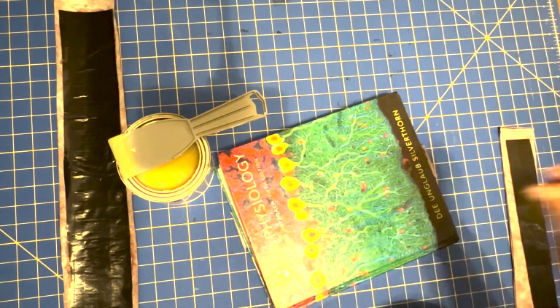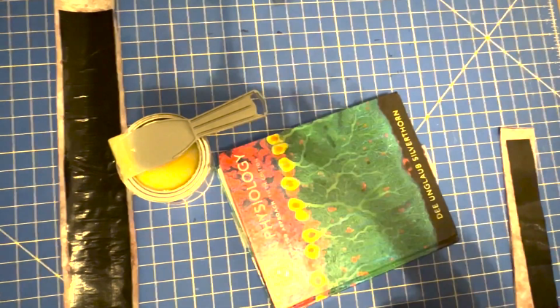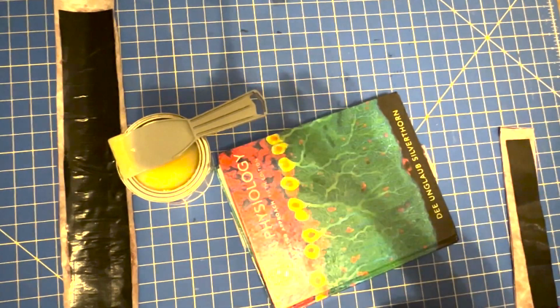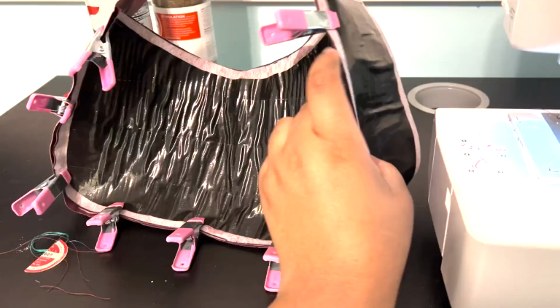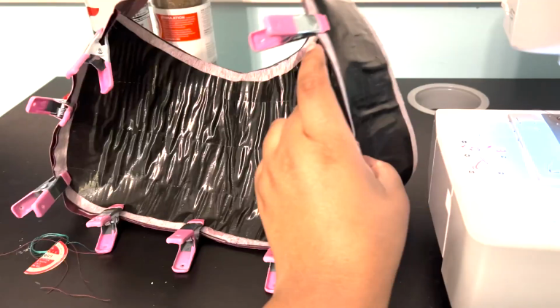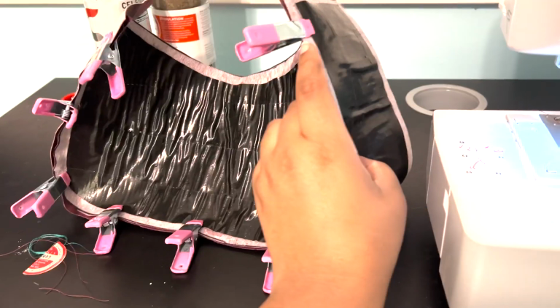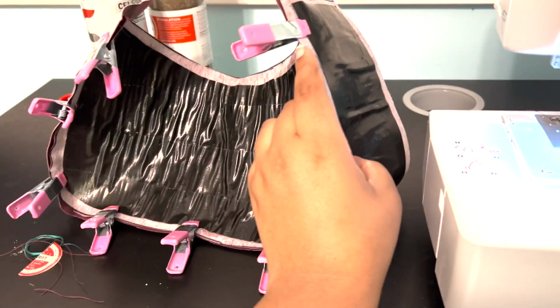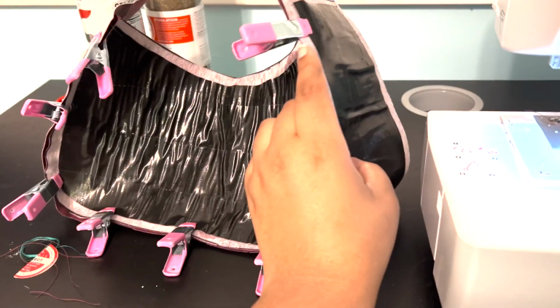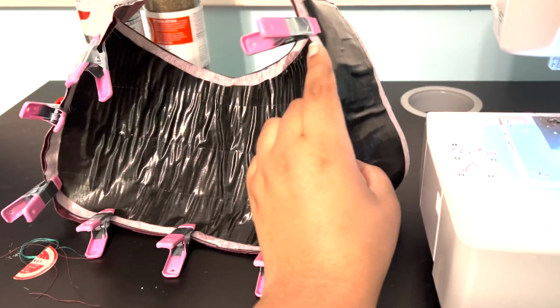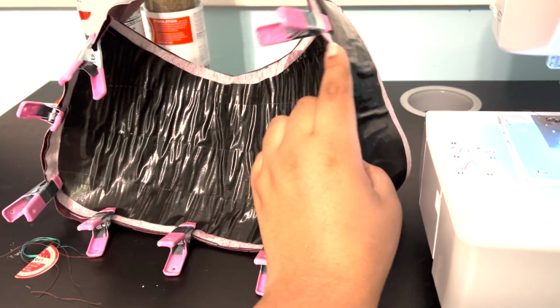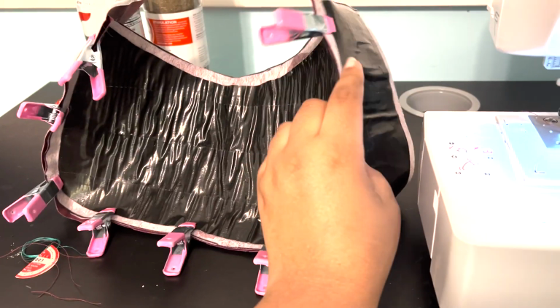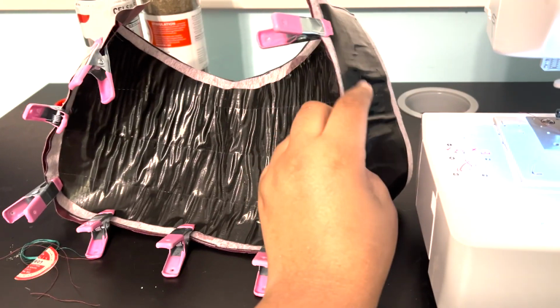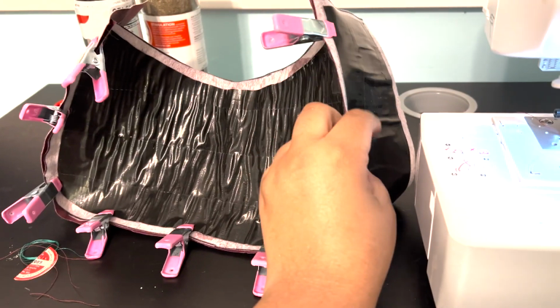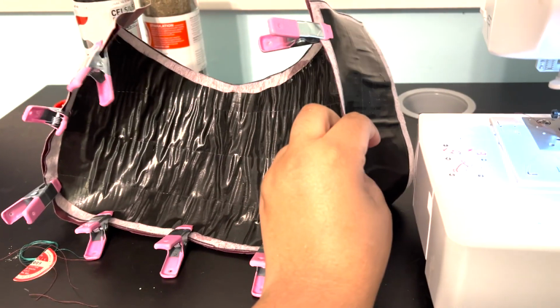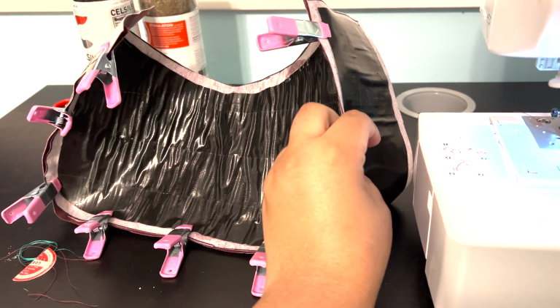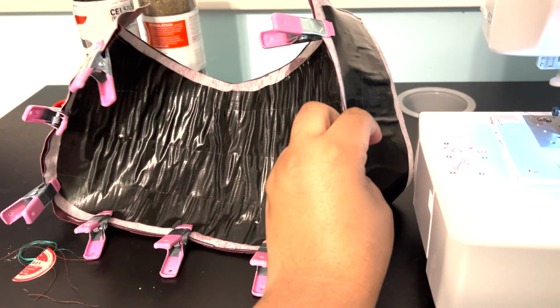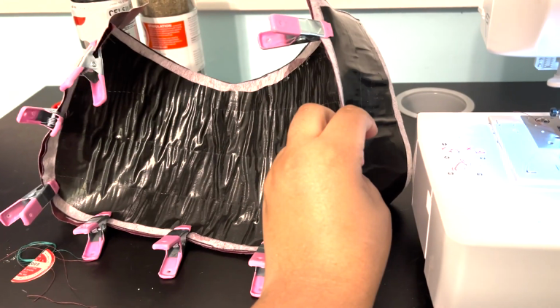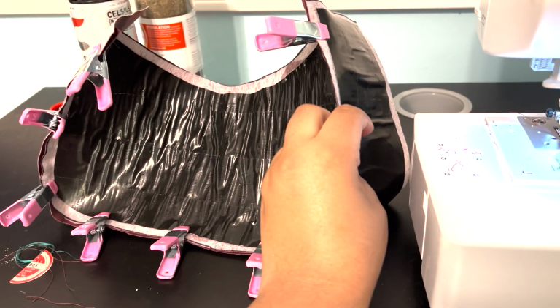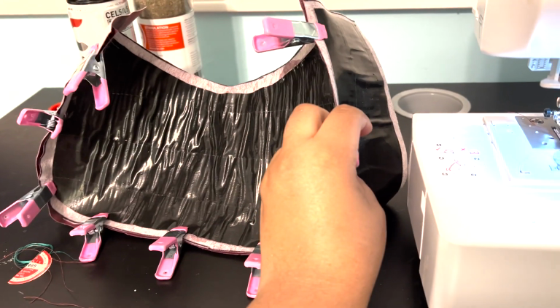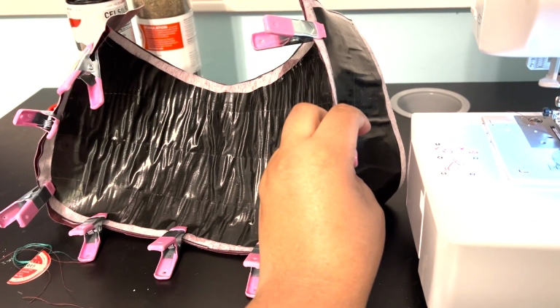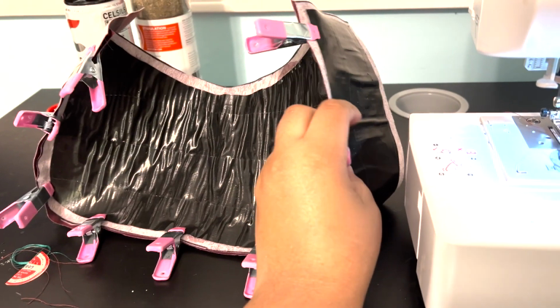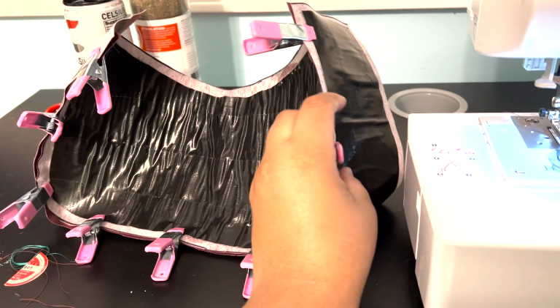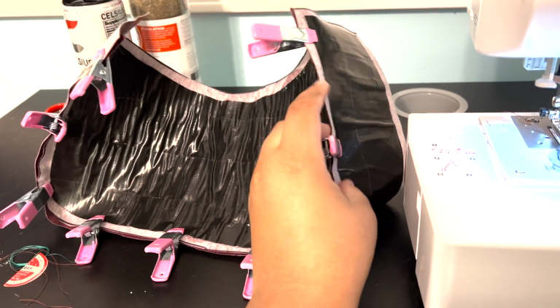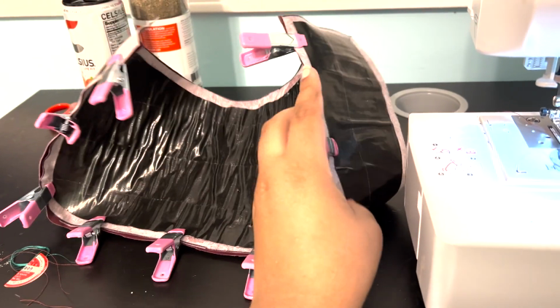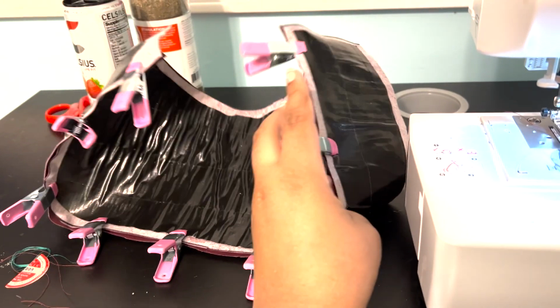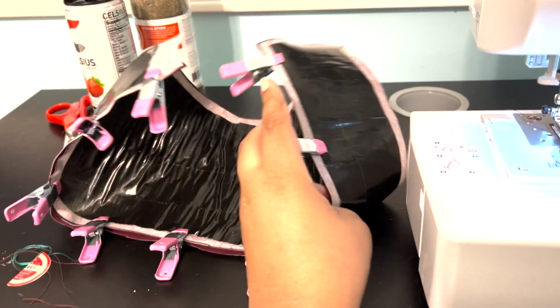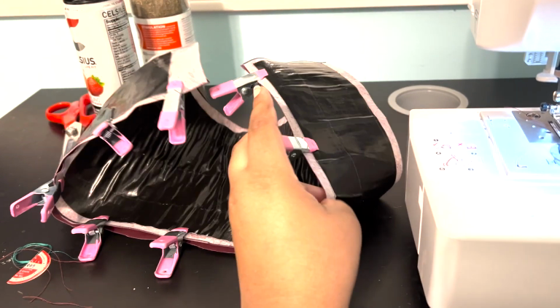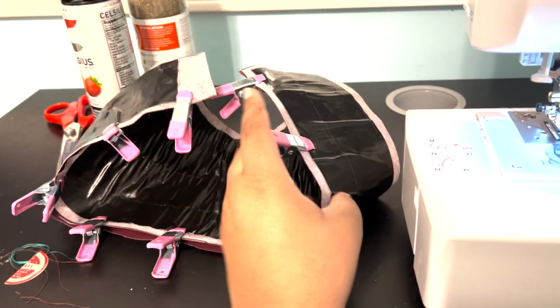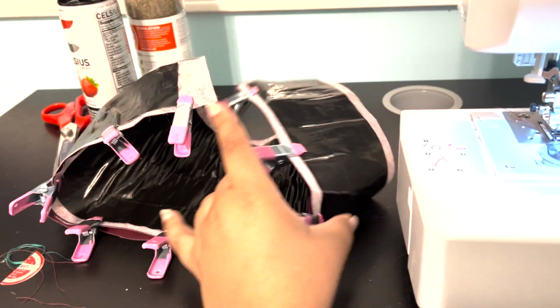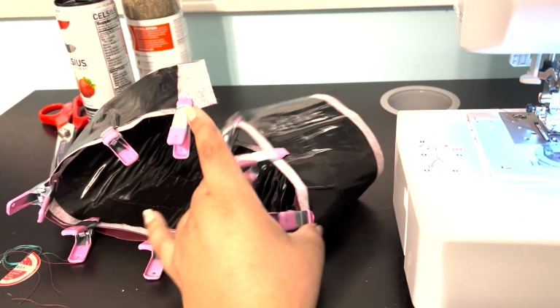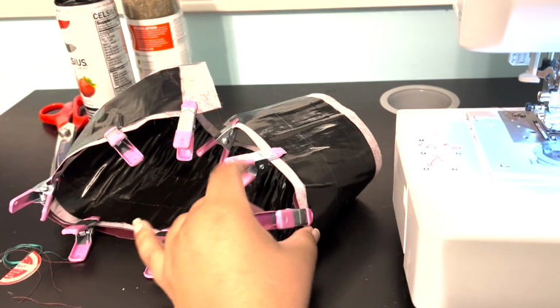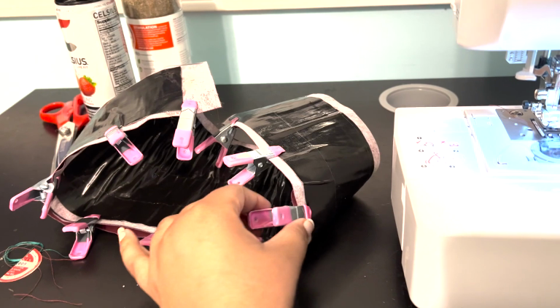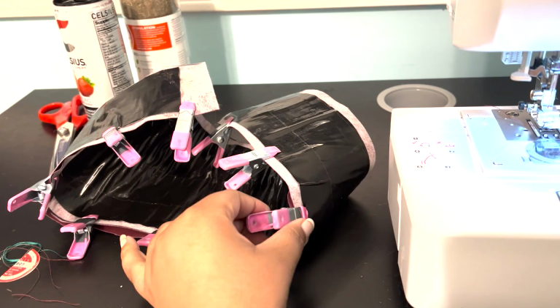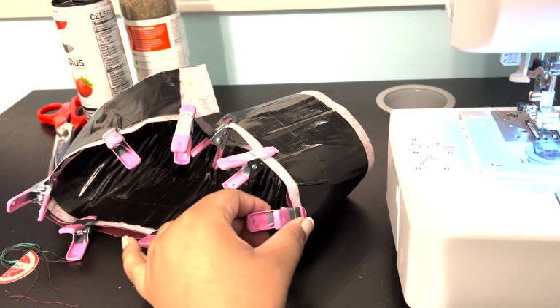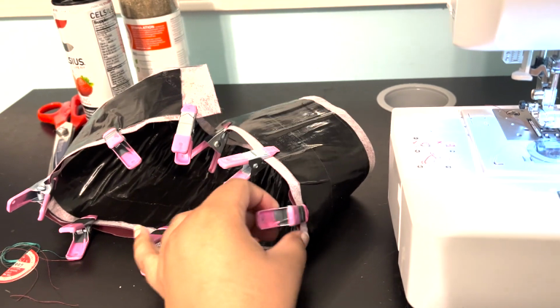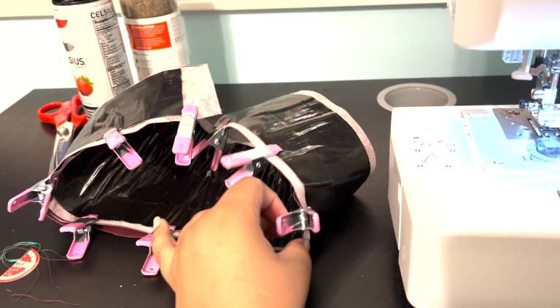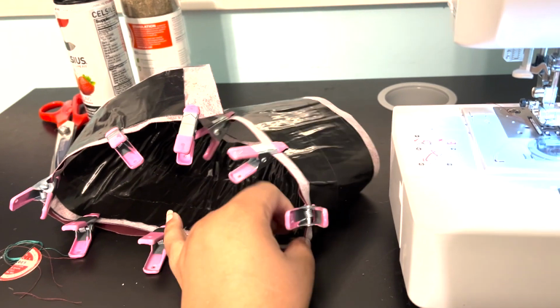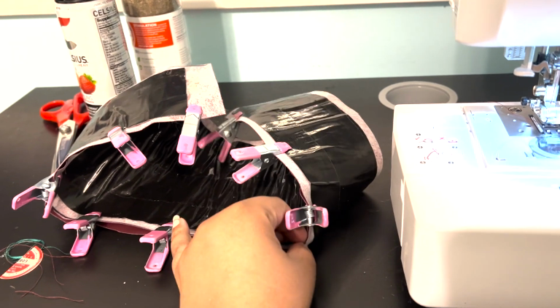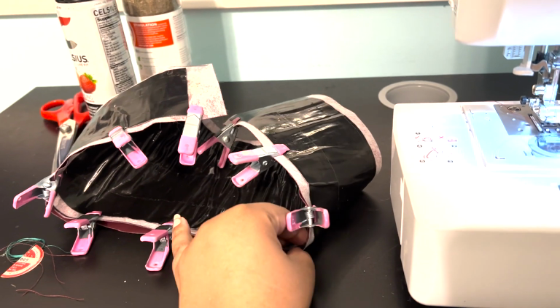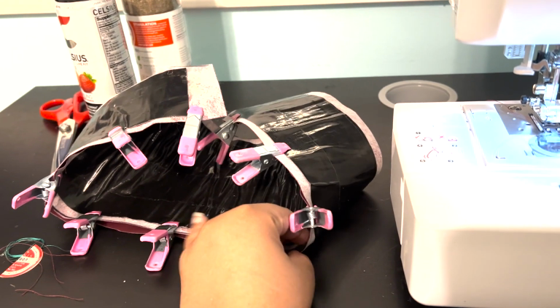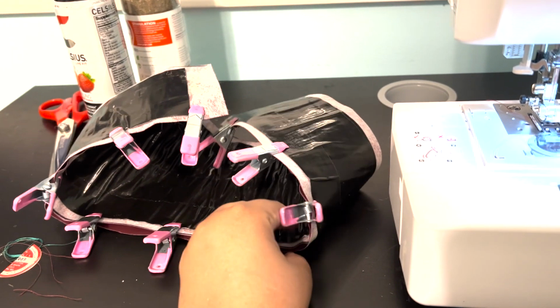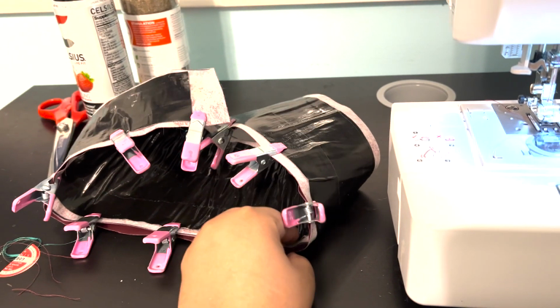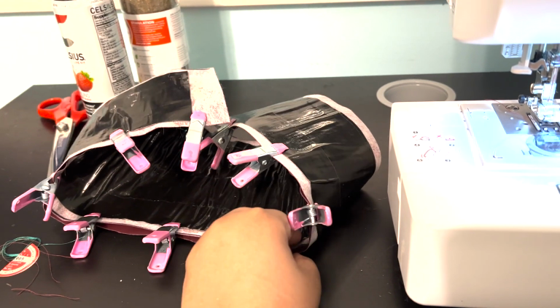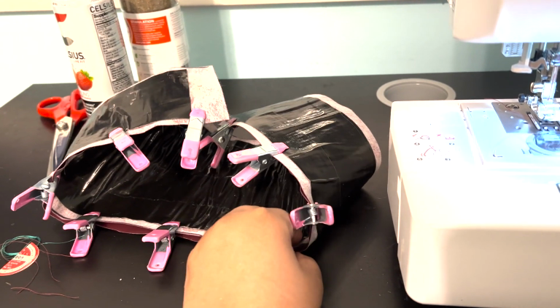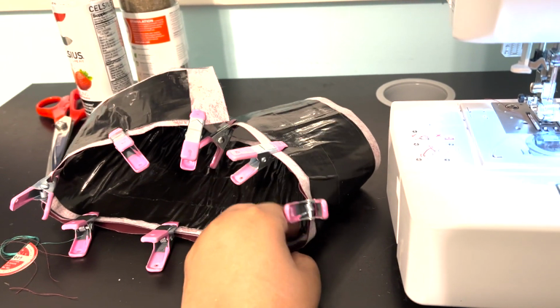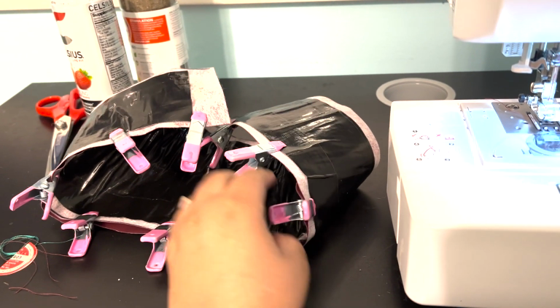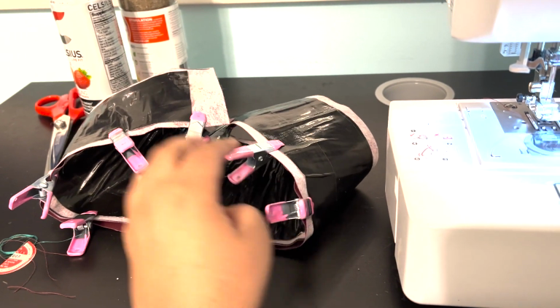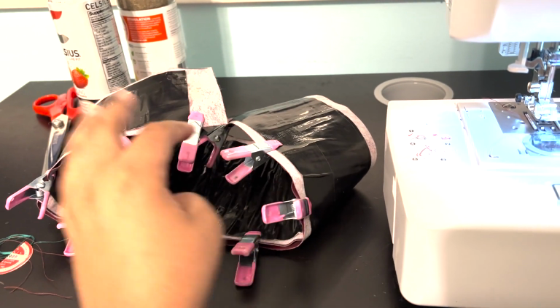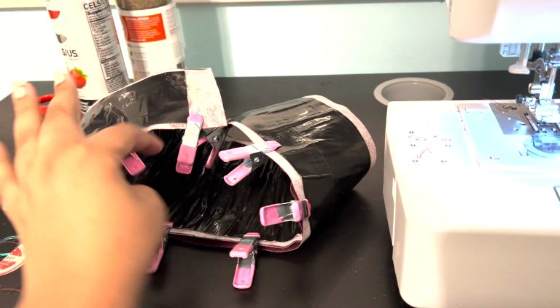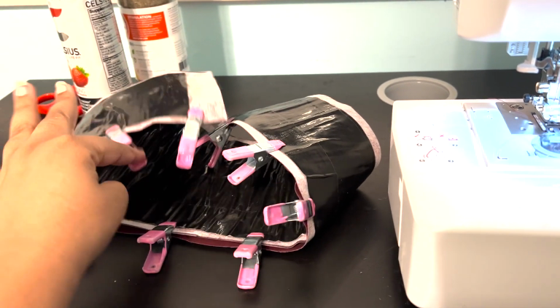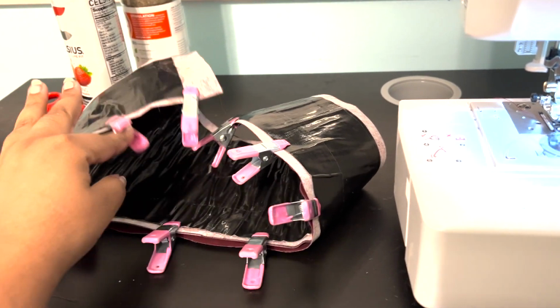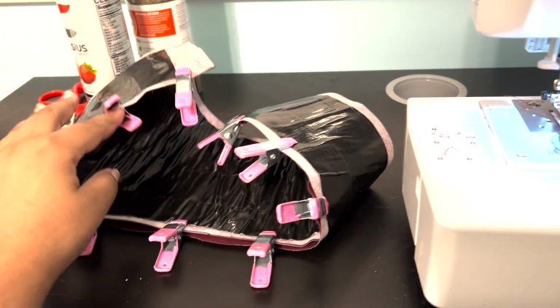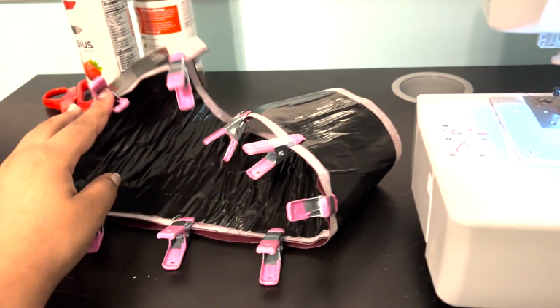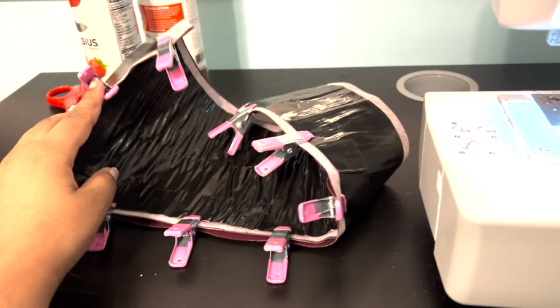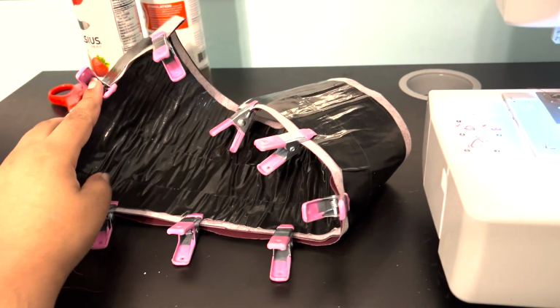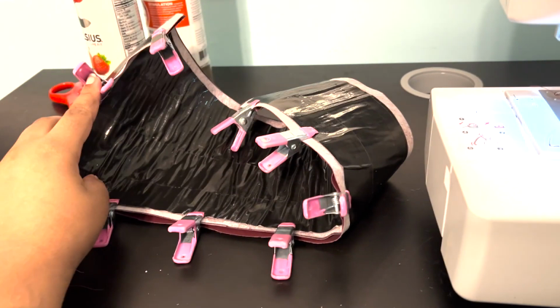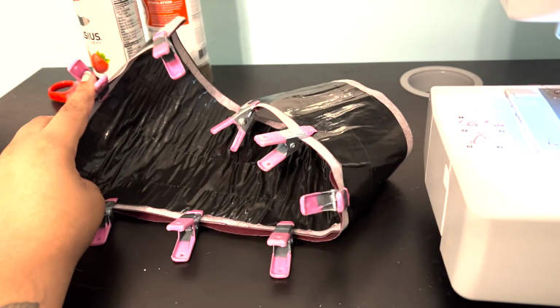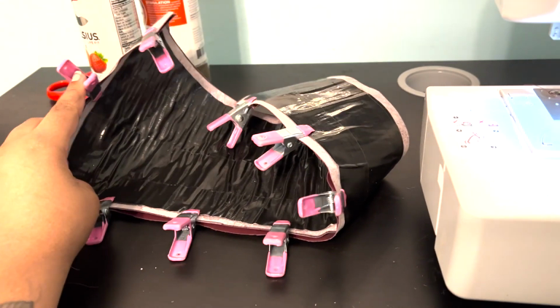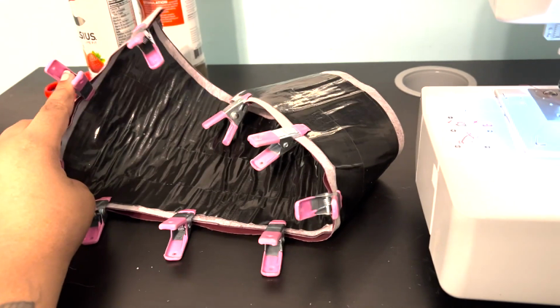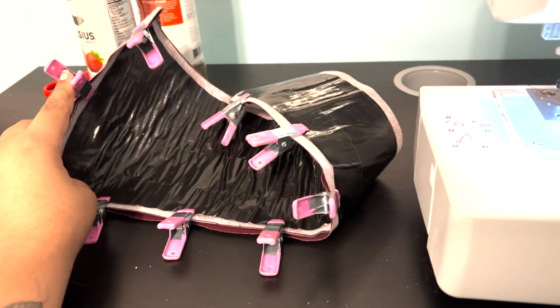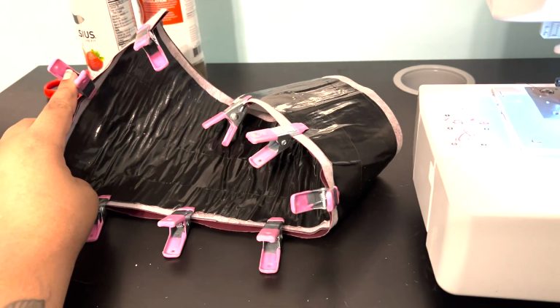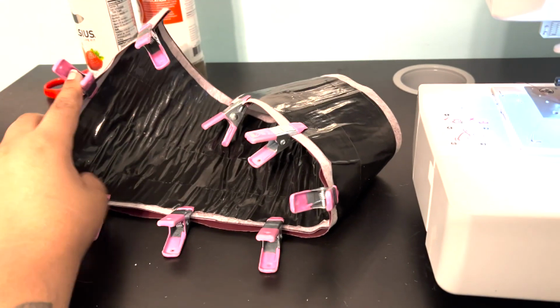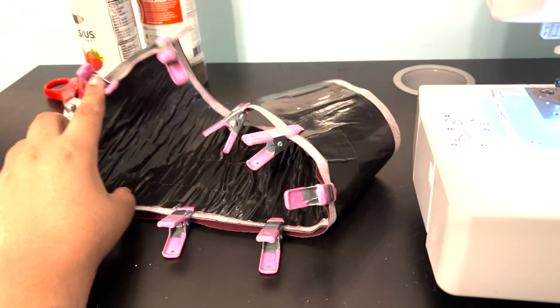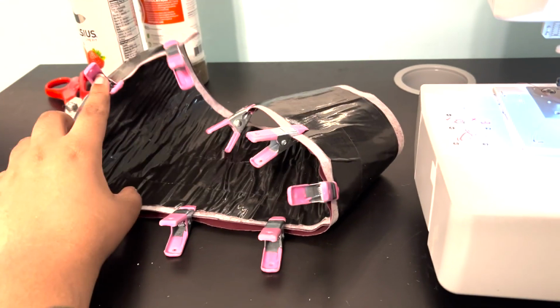I have half of the purse clipped to the middle, so now I'm going to sew it together.